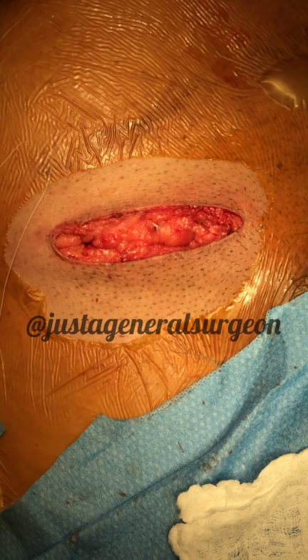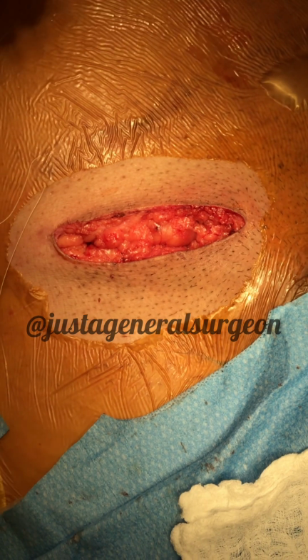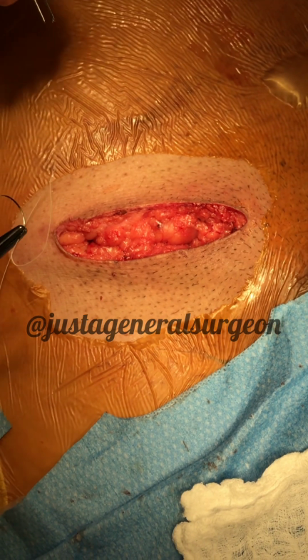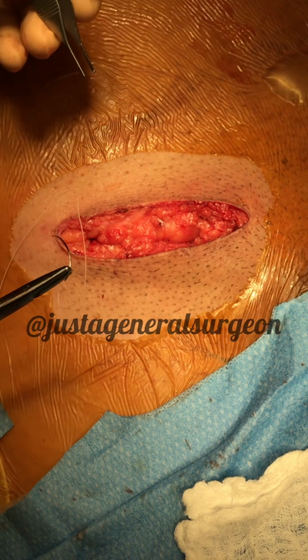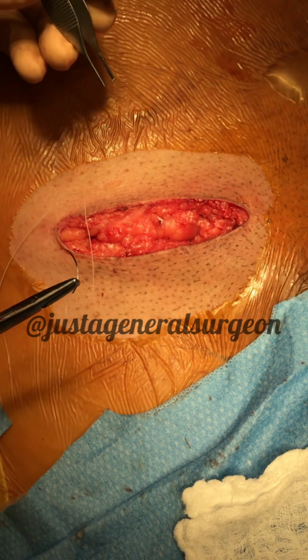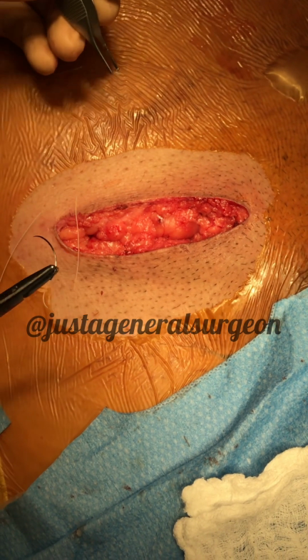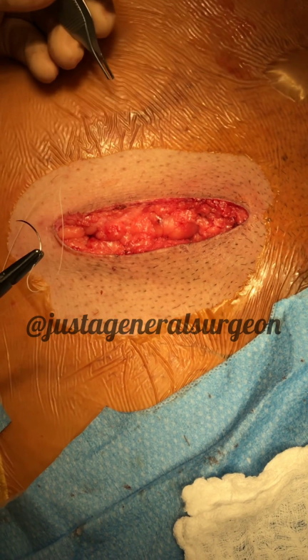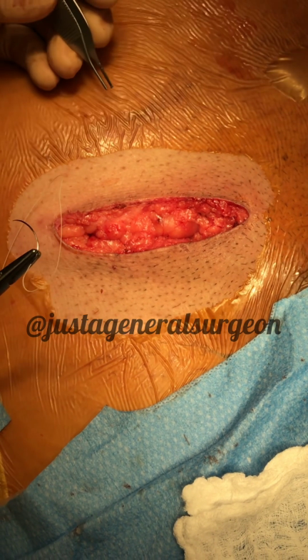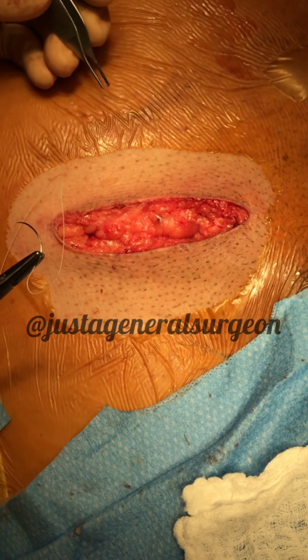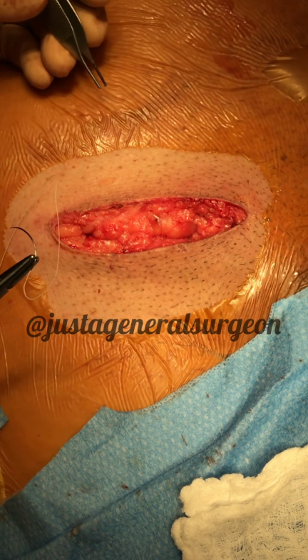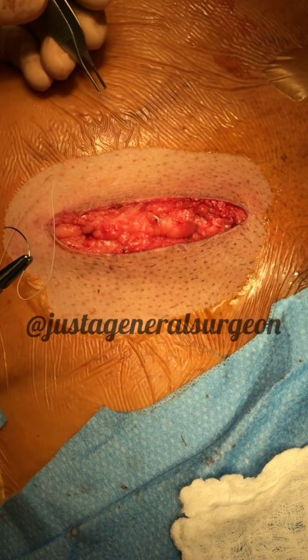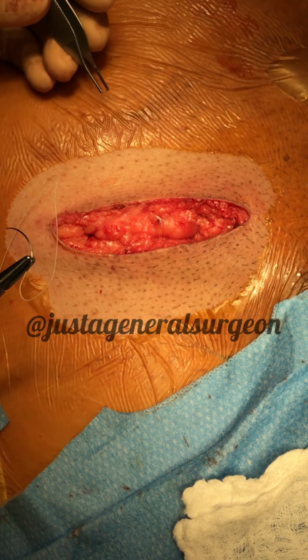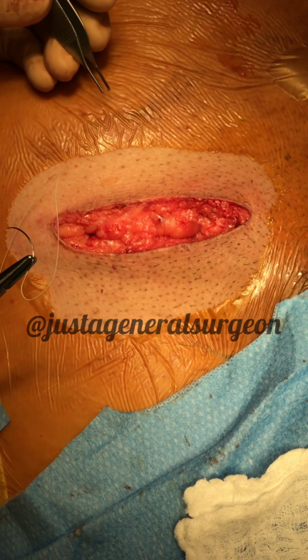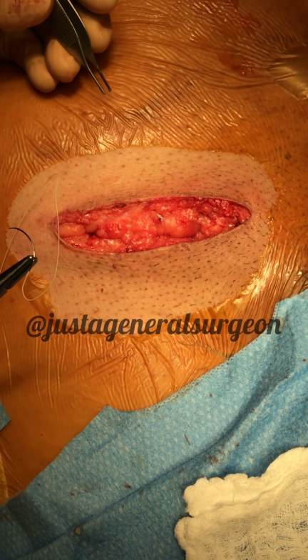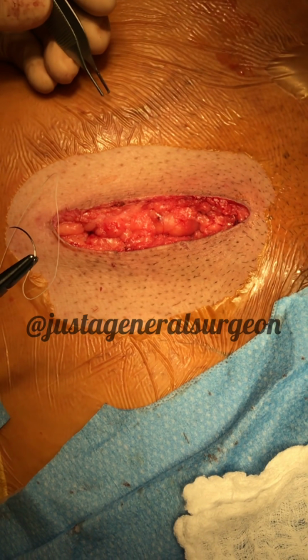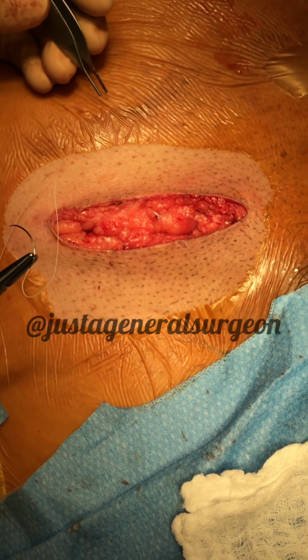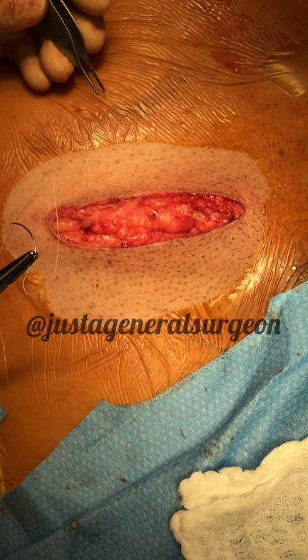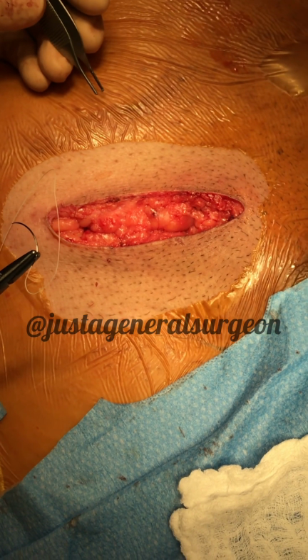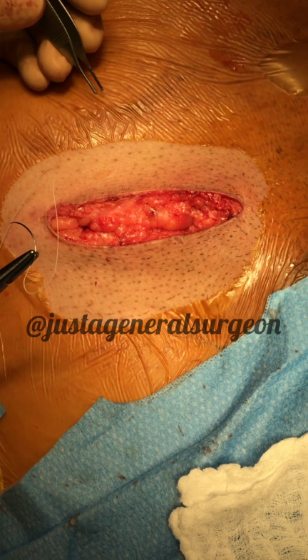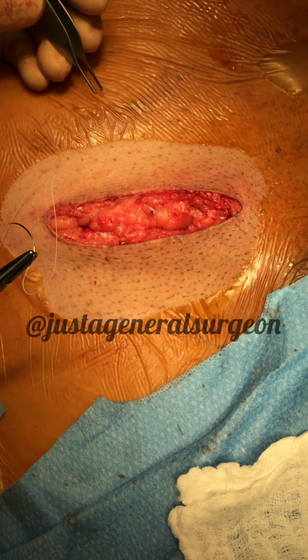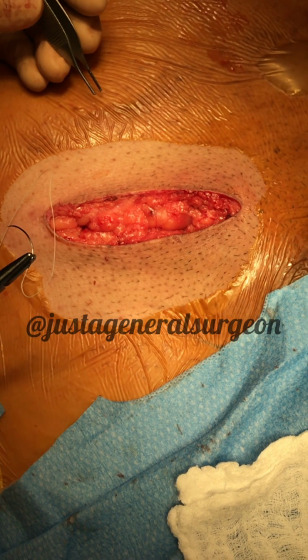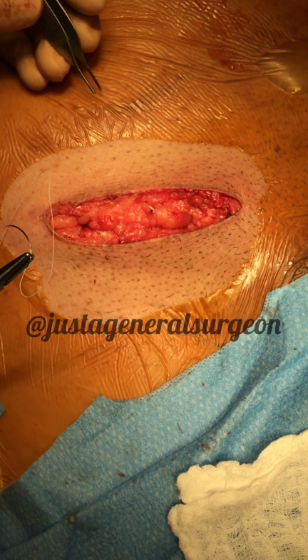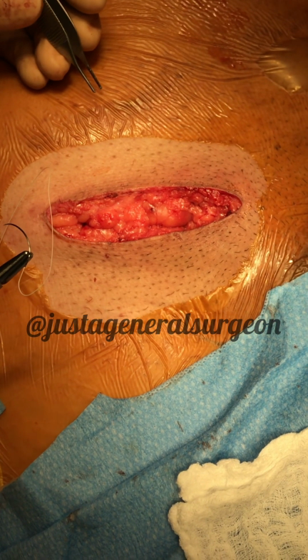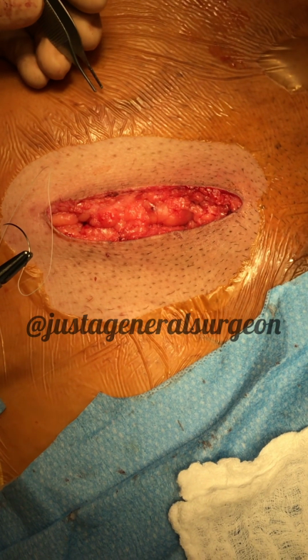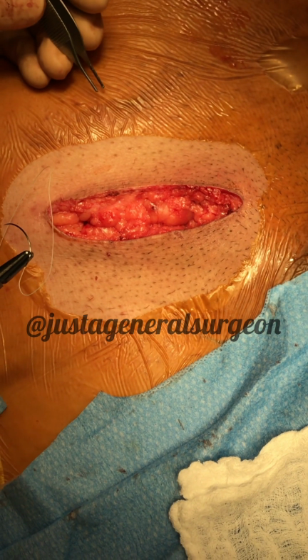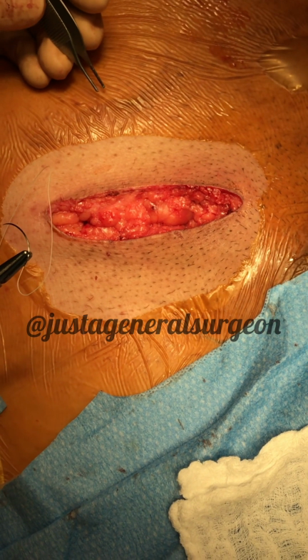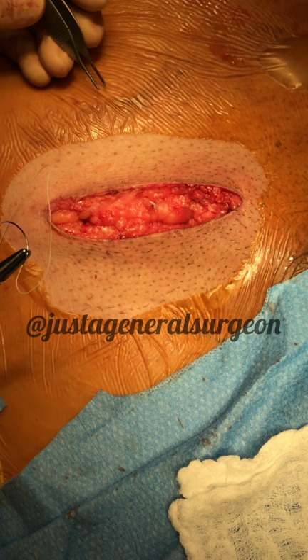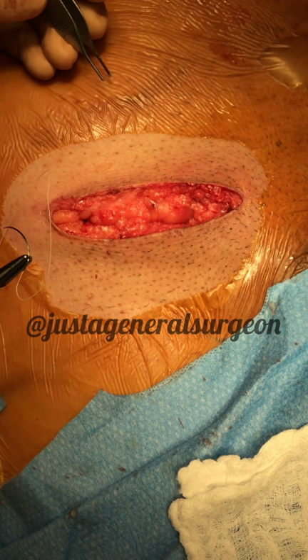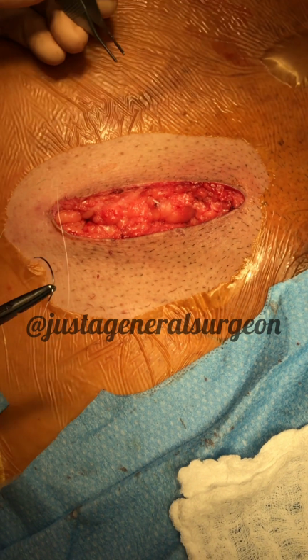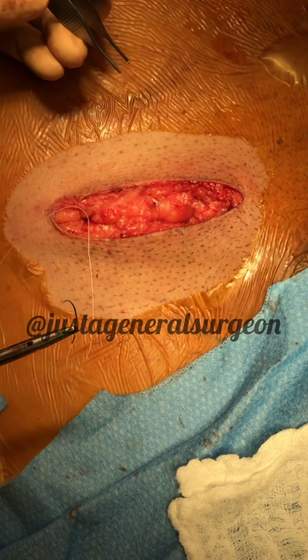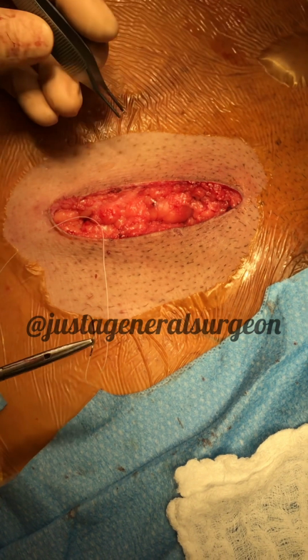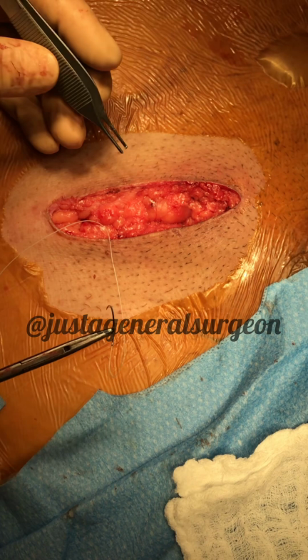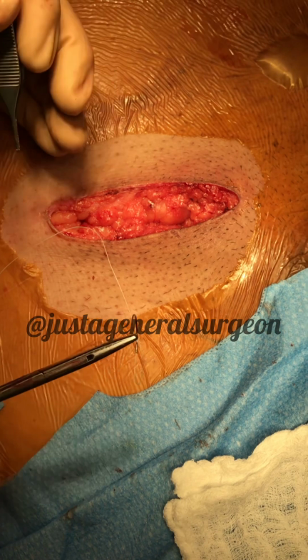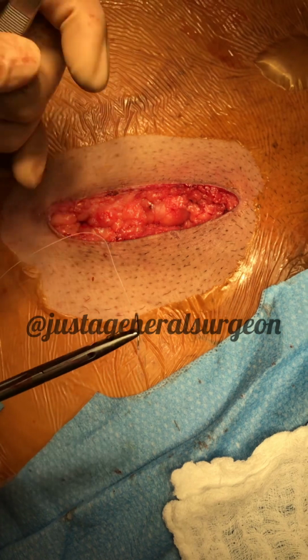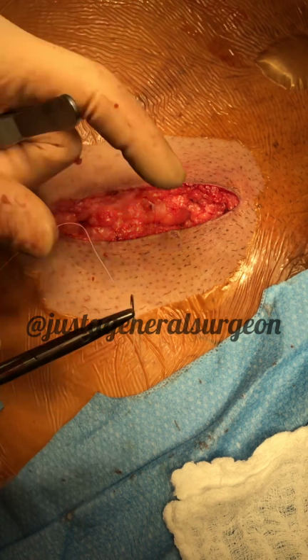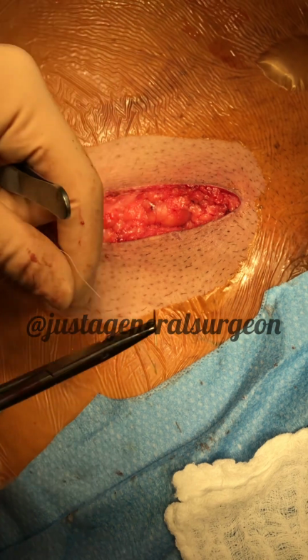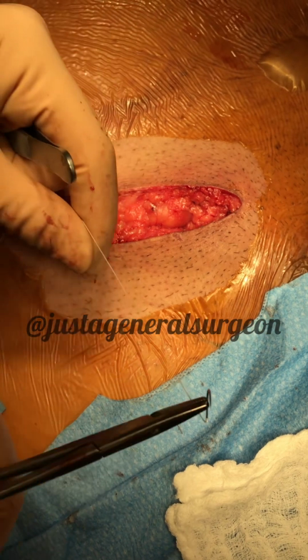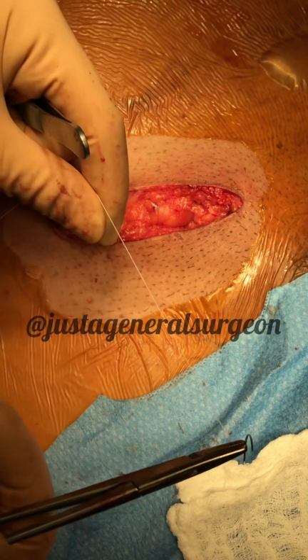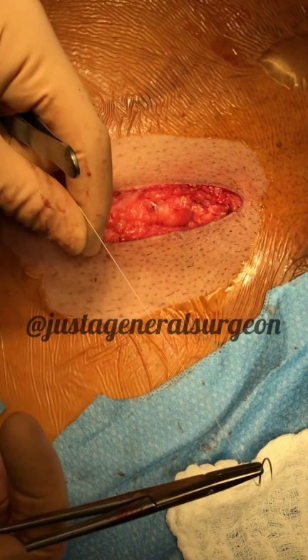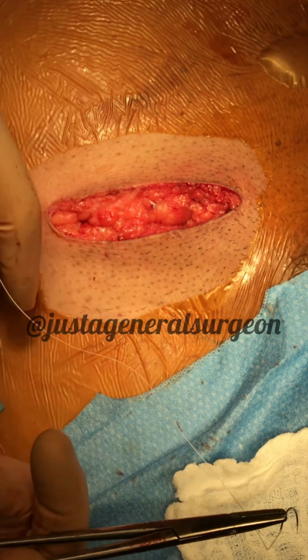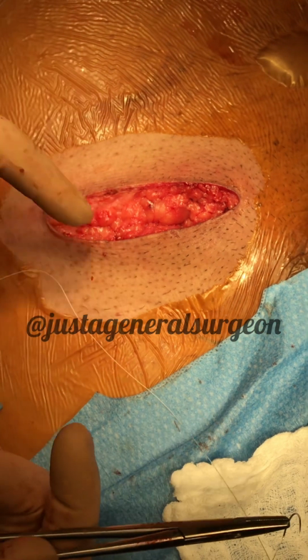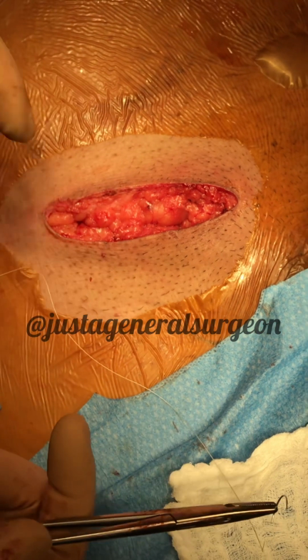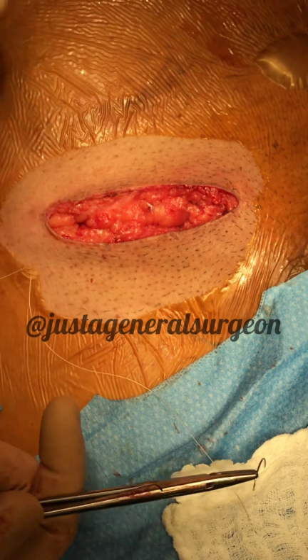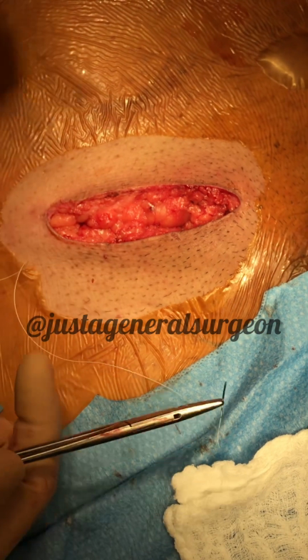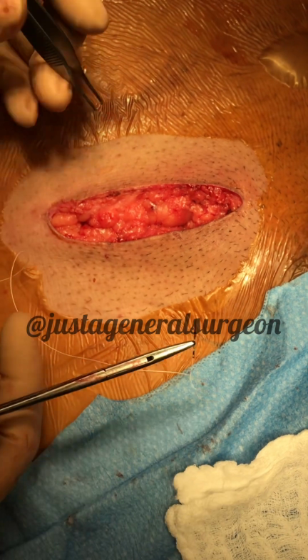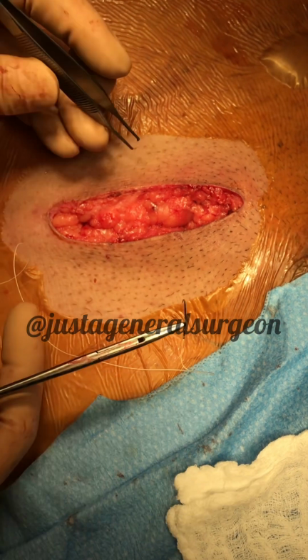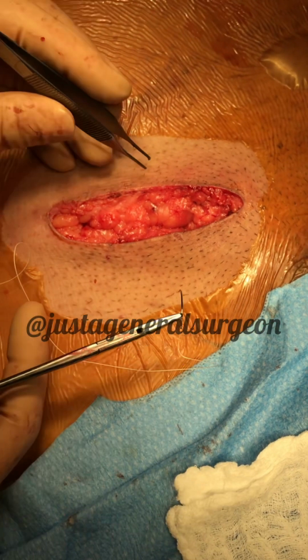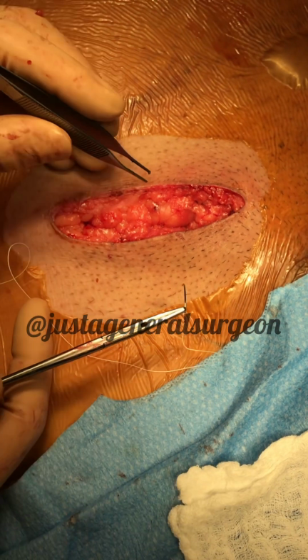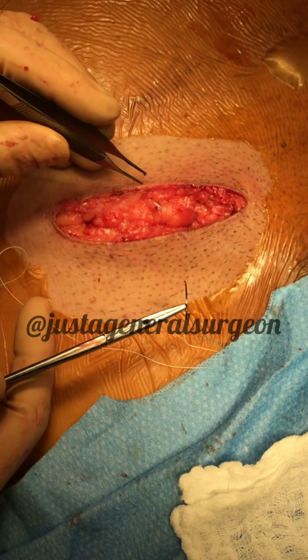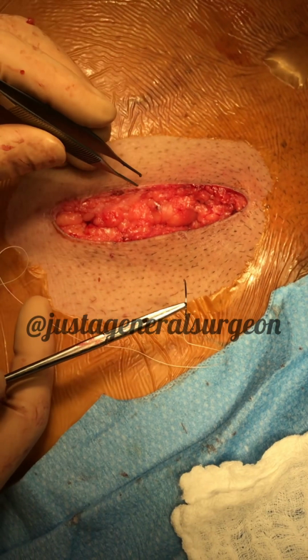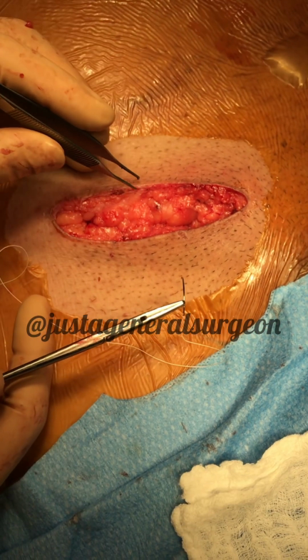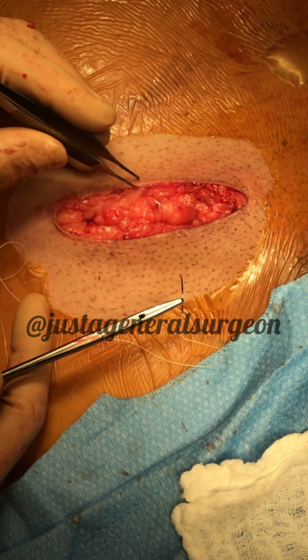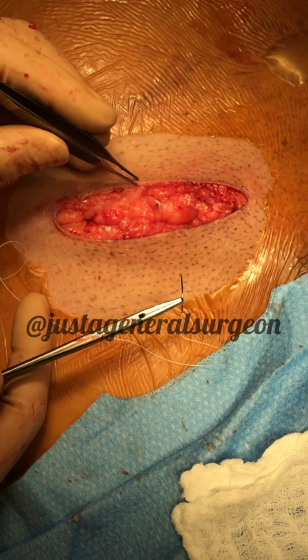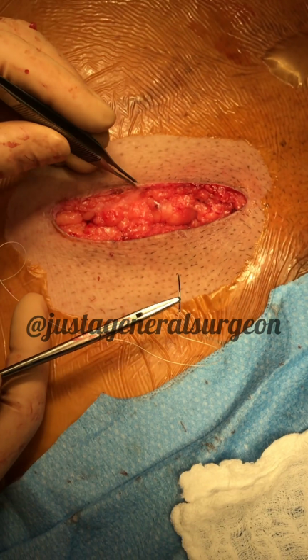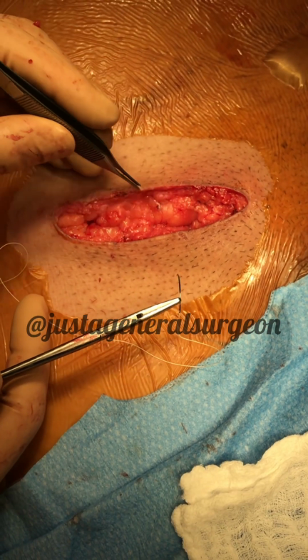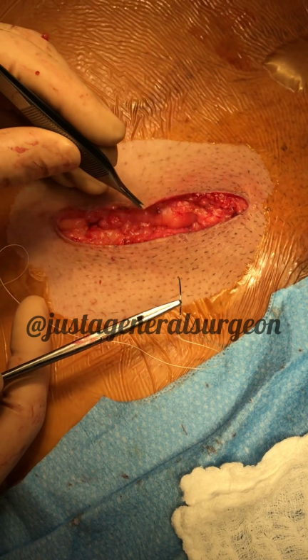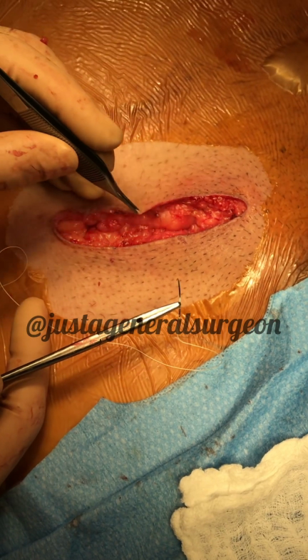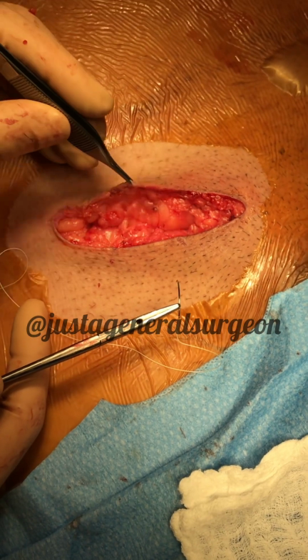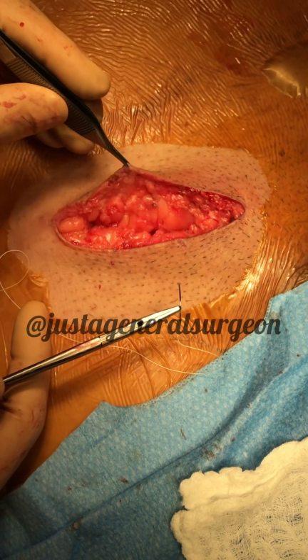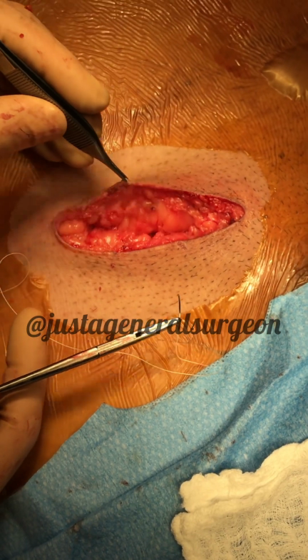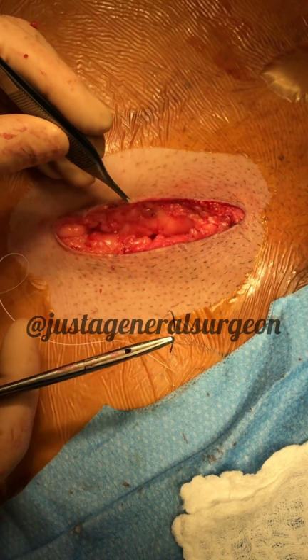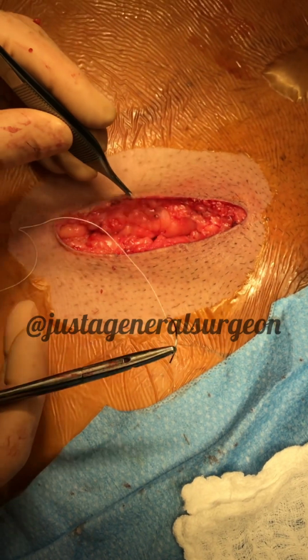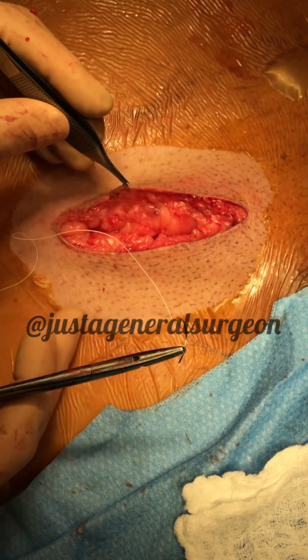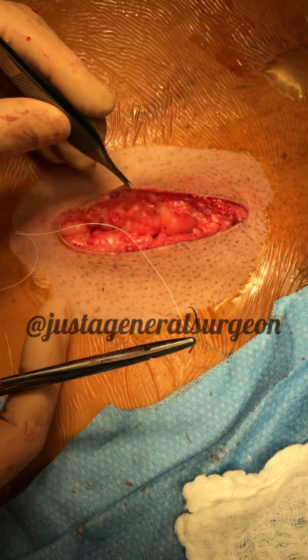I'm going to demonstrate how to do a deep dermal and a subcuticular closure. This is a 3-0 Microl. We're going to do a deep dermal layer first.